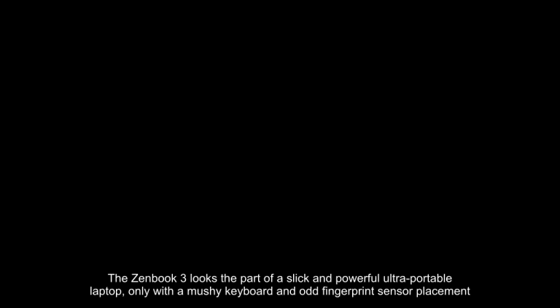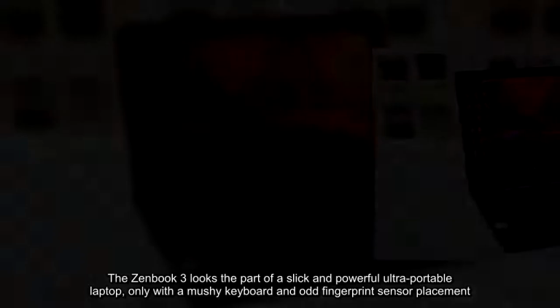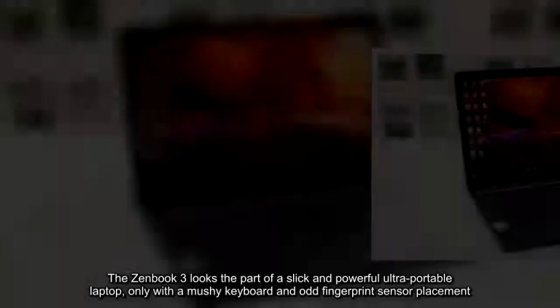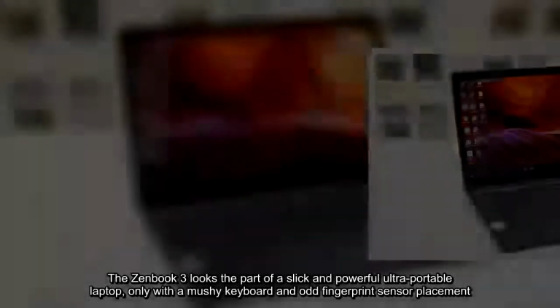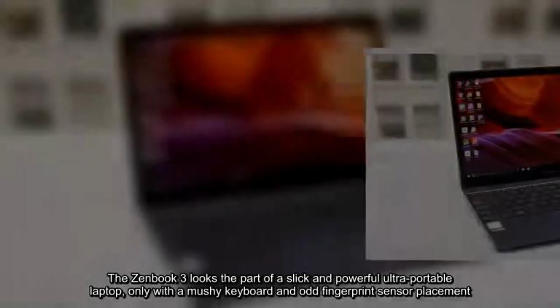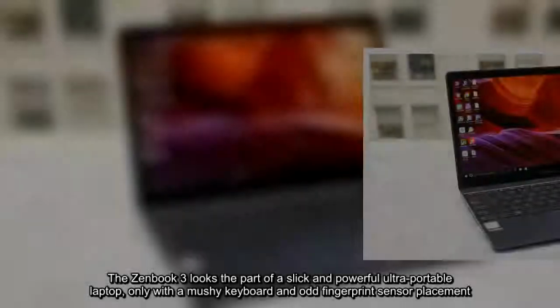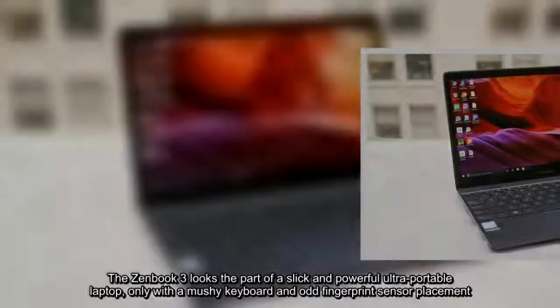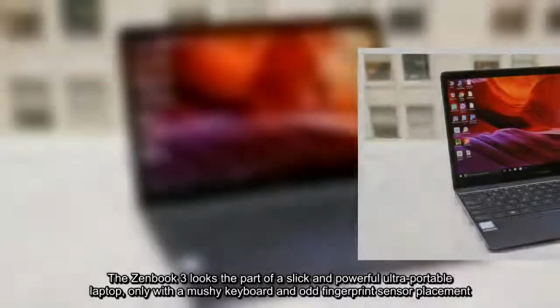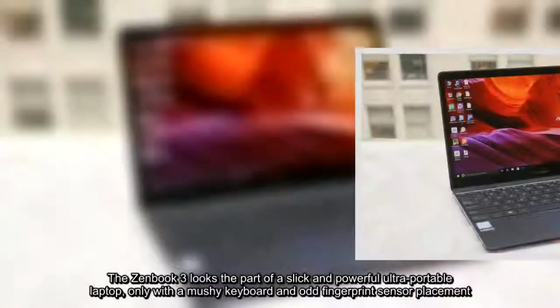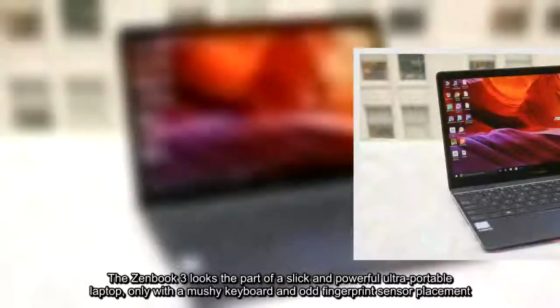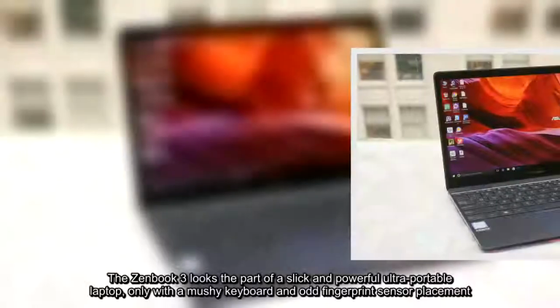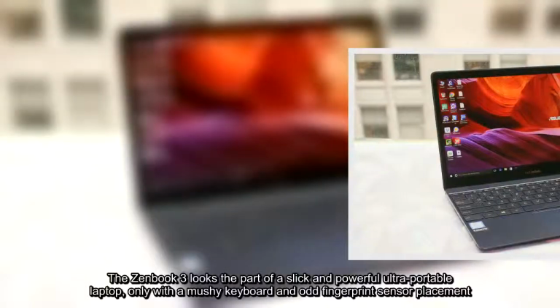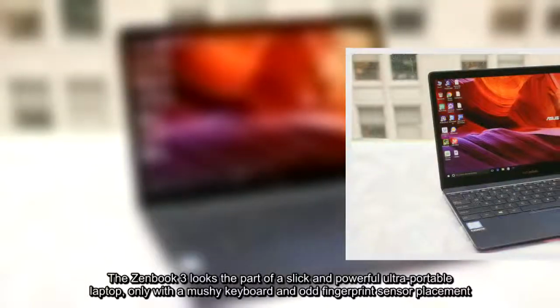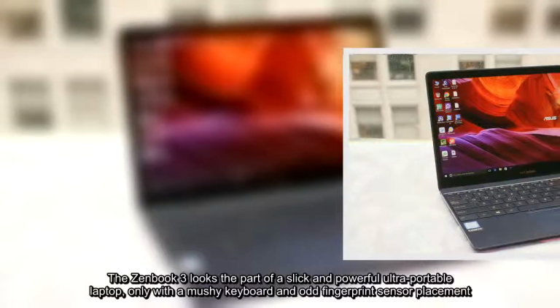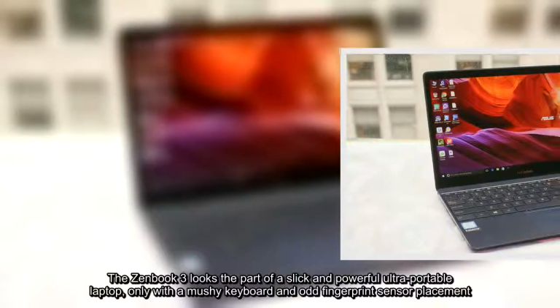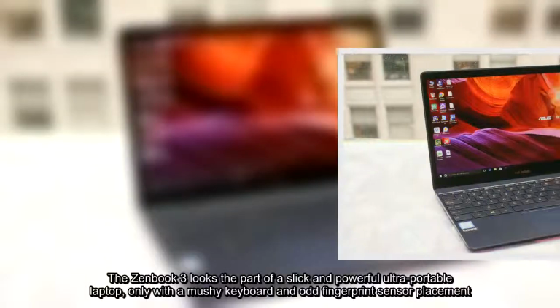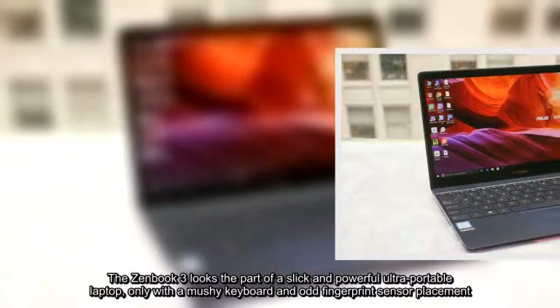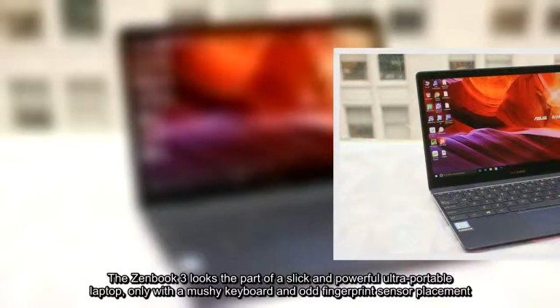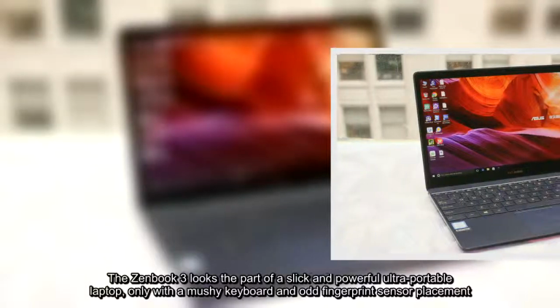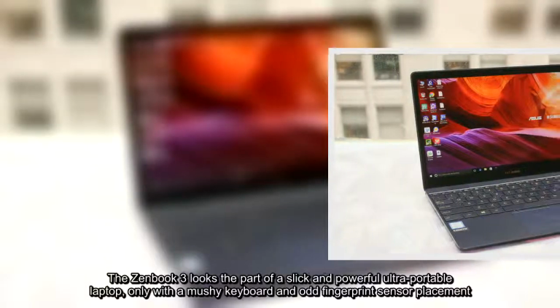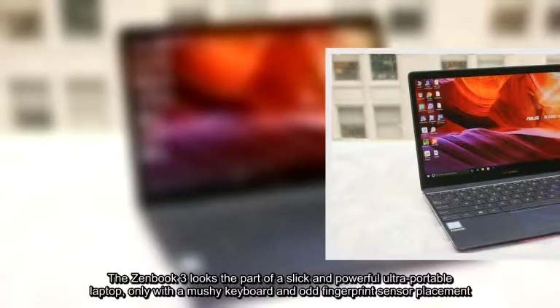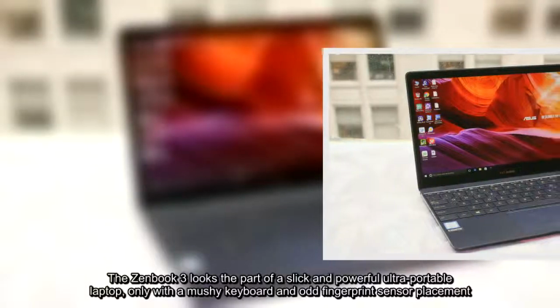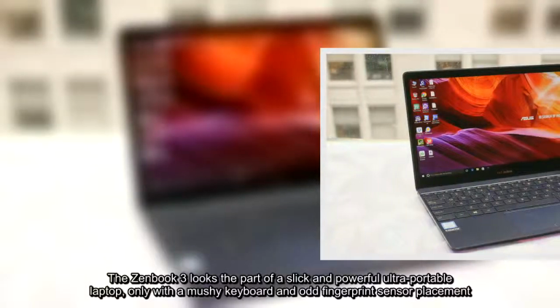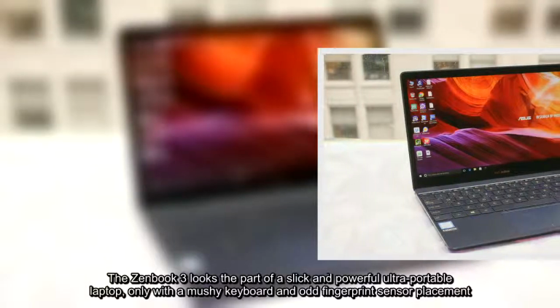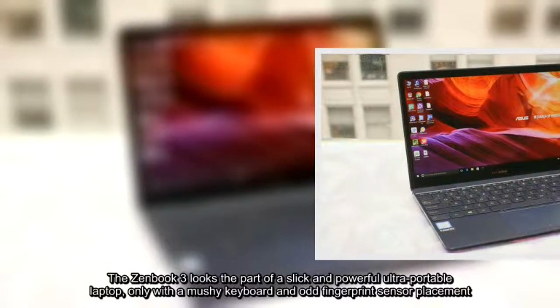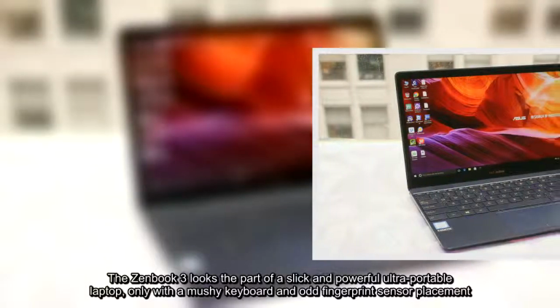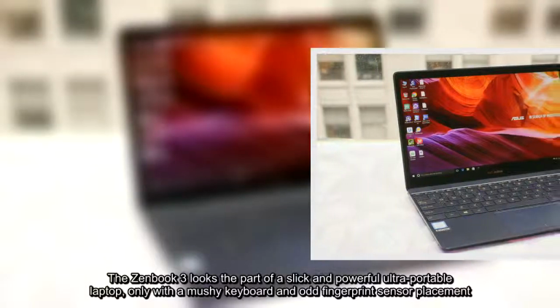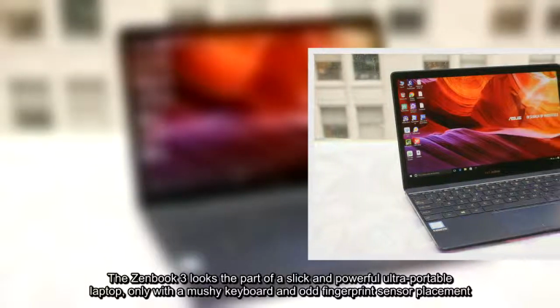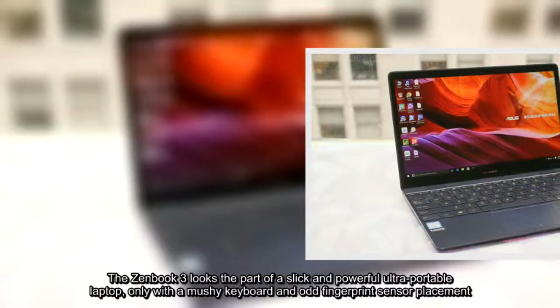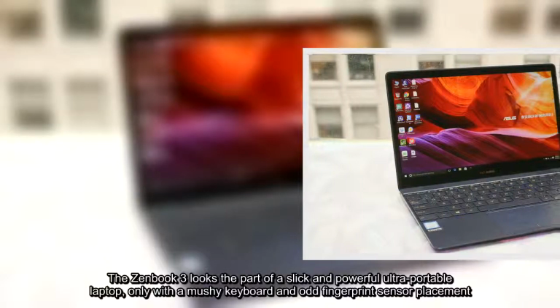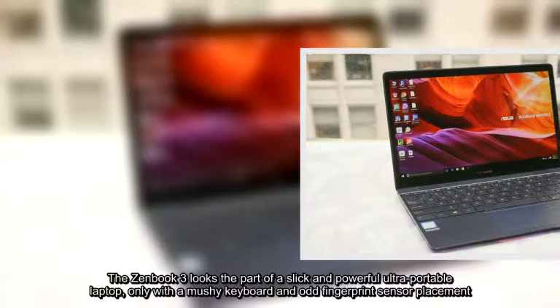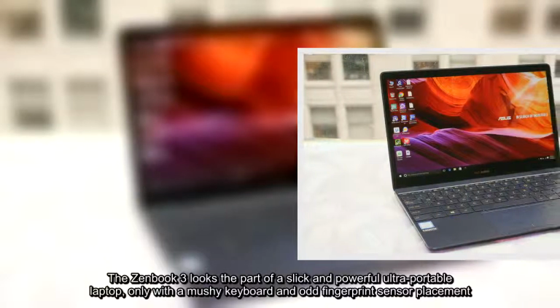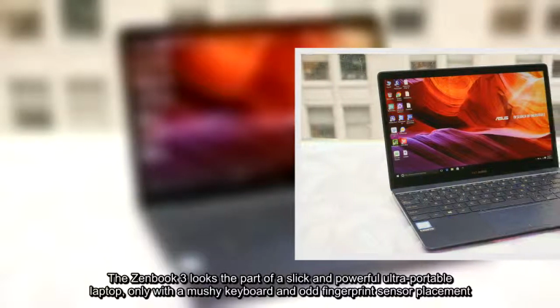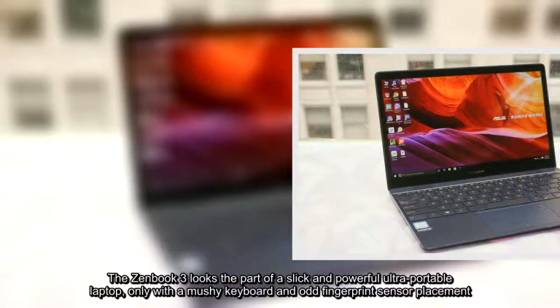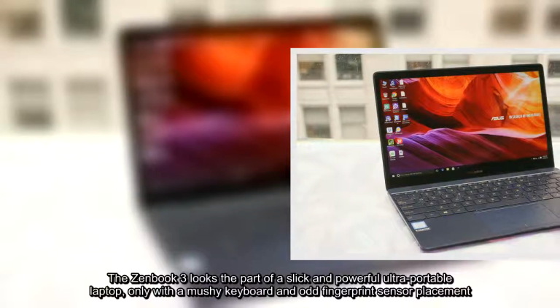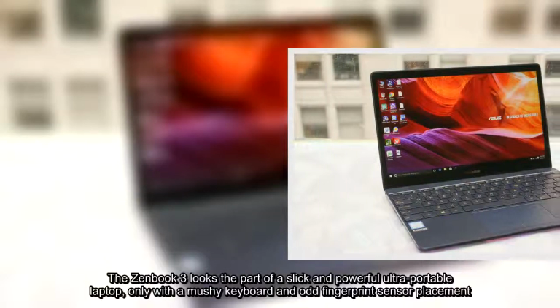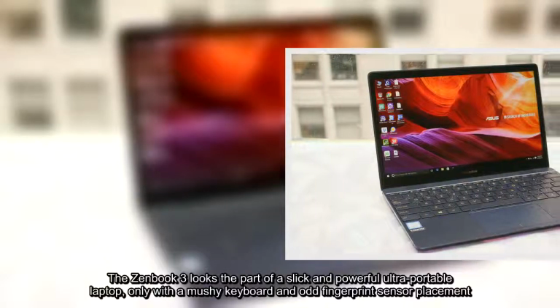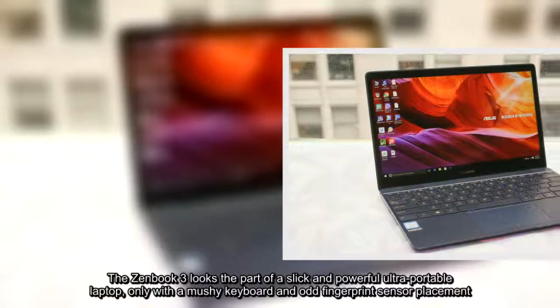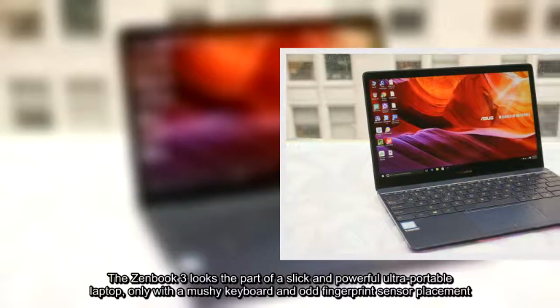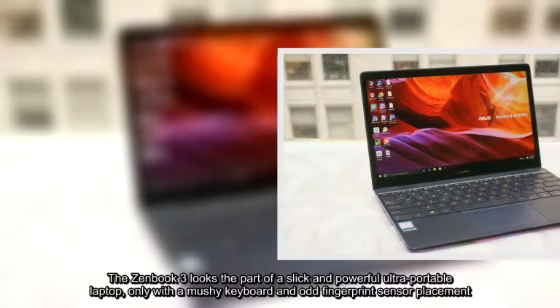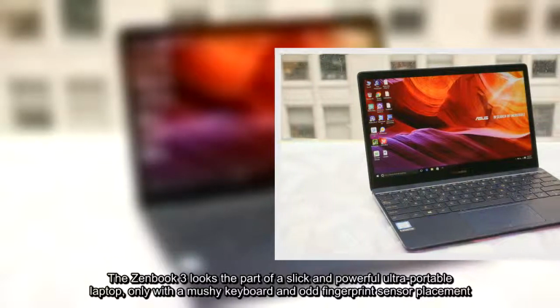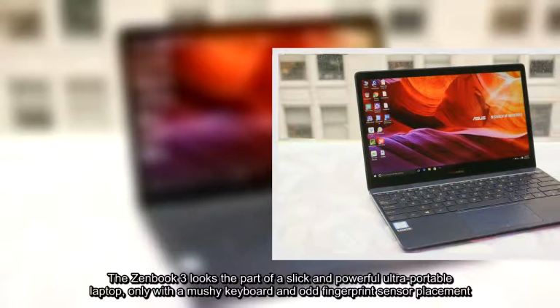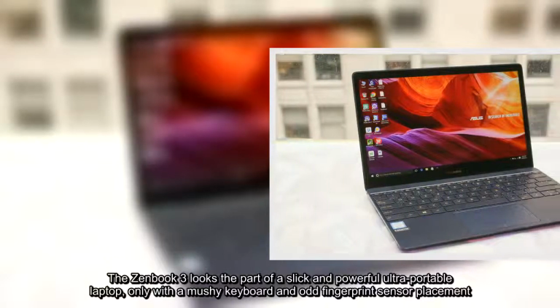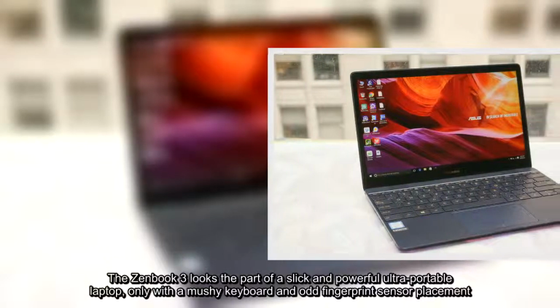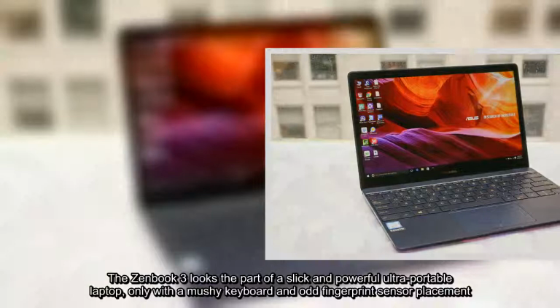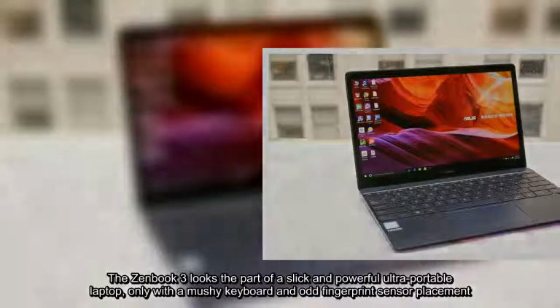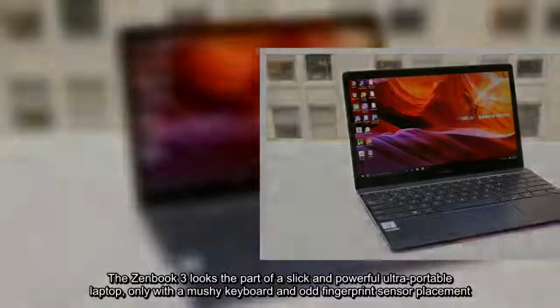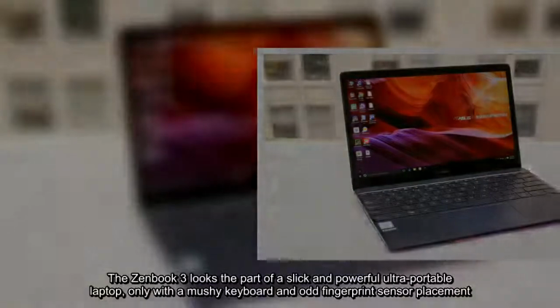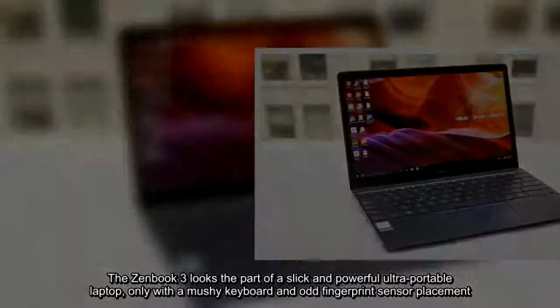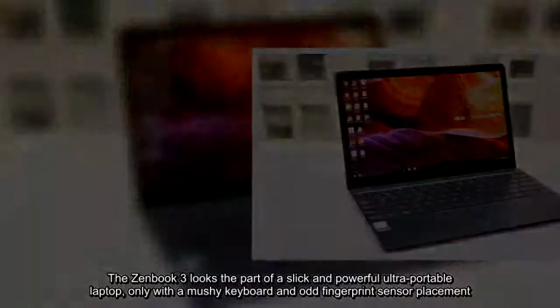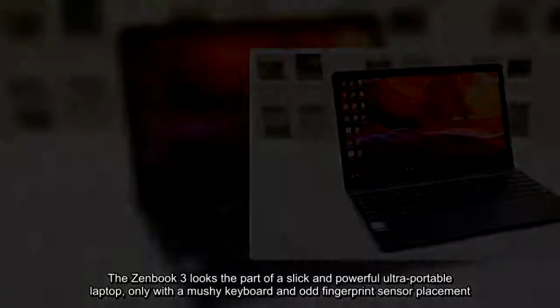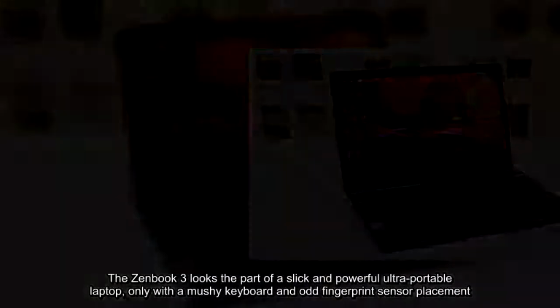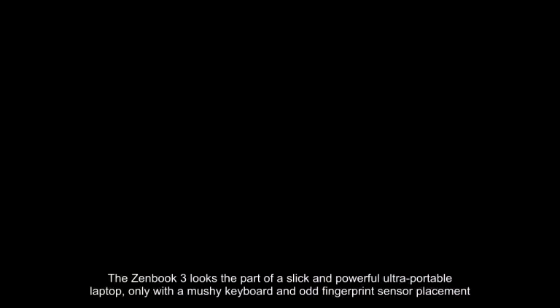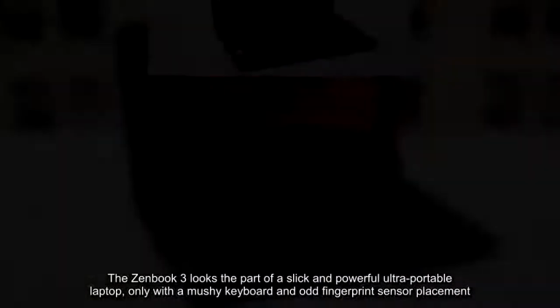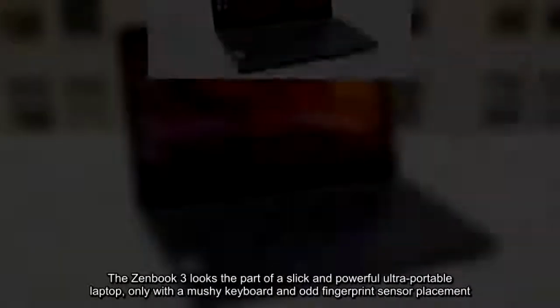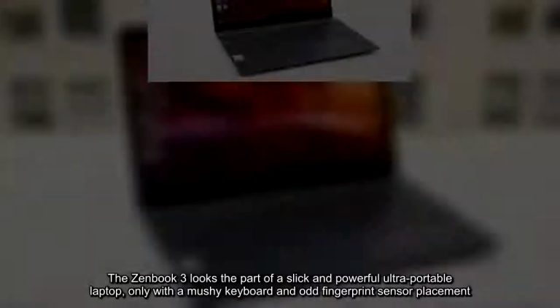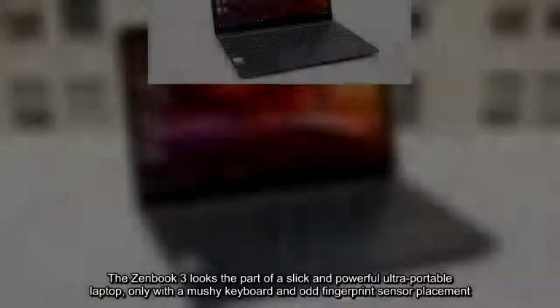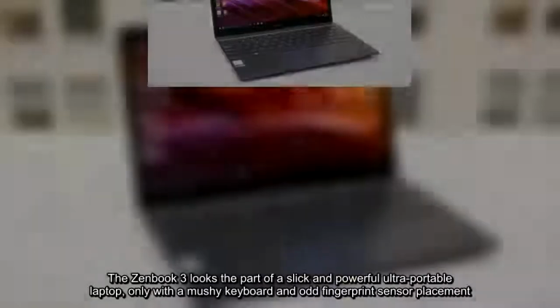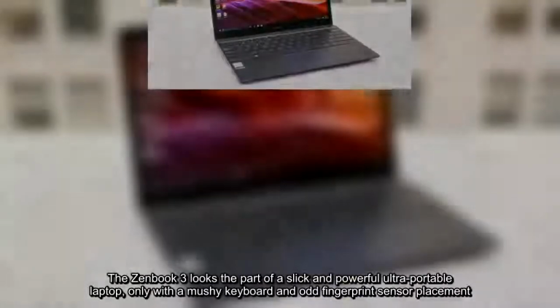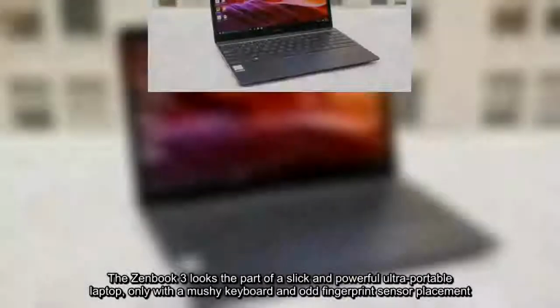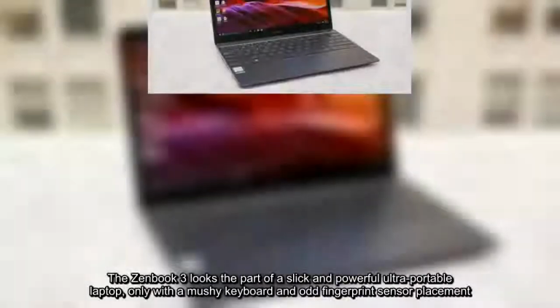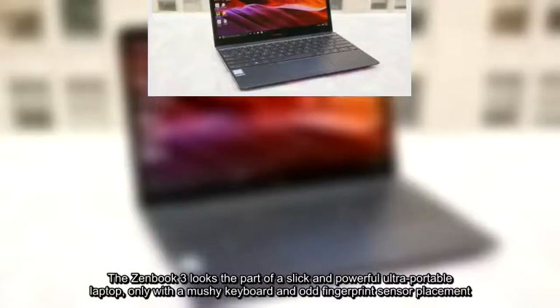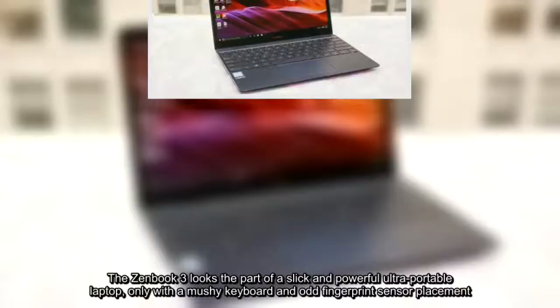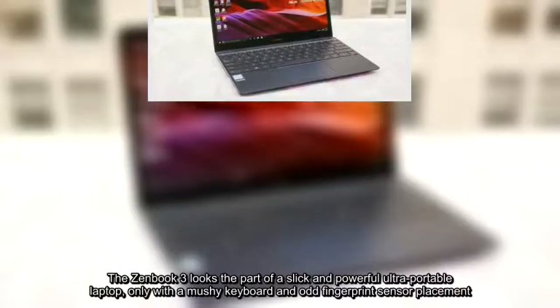The ZenBook 3 looks the part of a slick and powerful ultra-portable laptop, only with a mushy keyboard and odd fingerprint sensor placement.